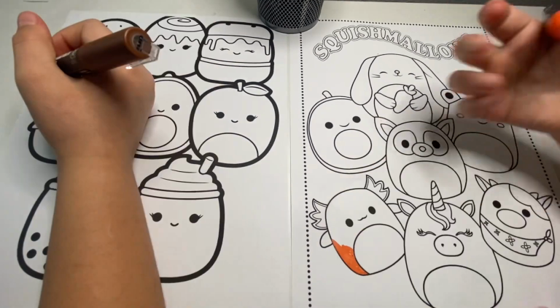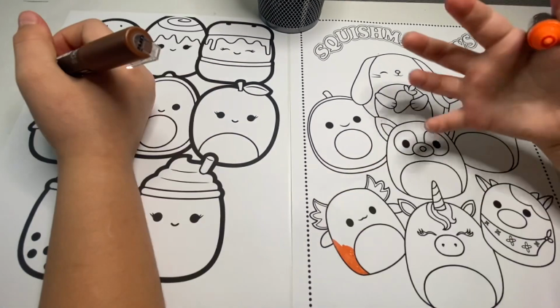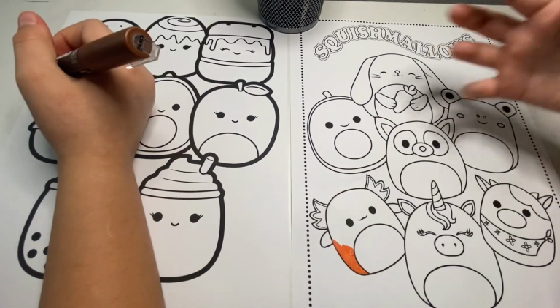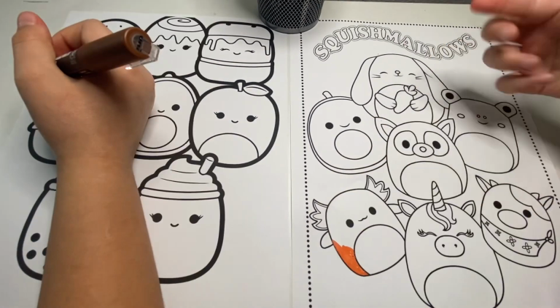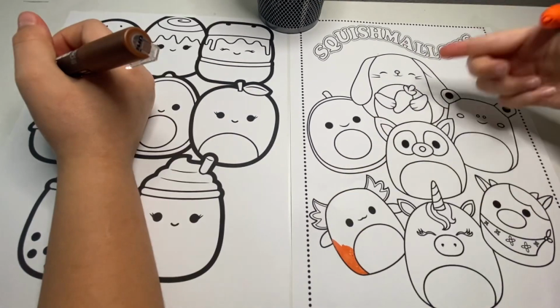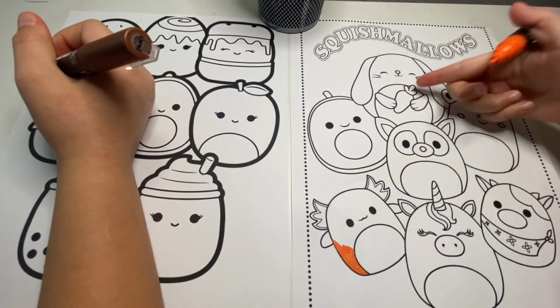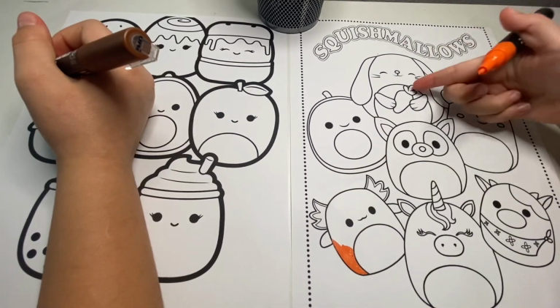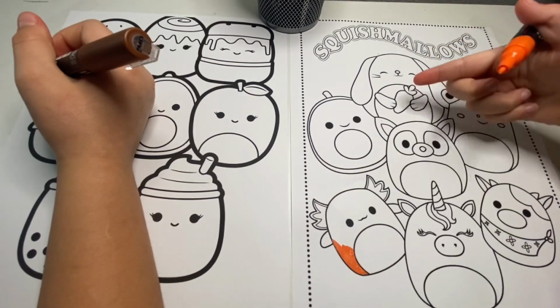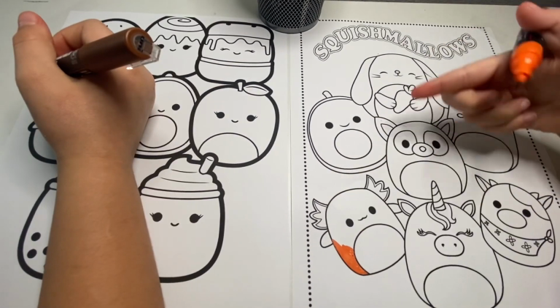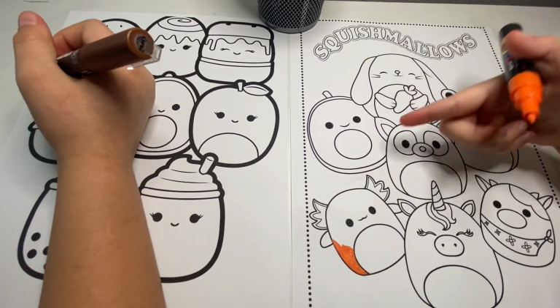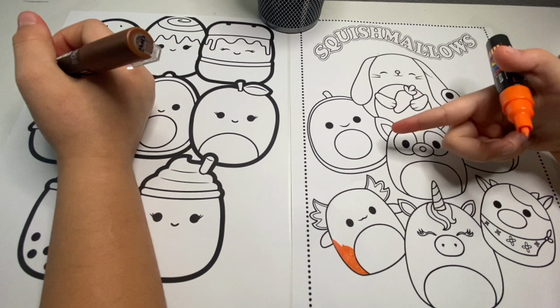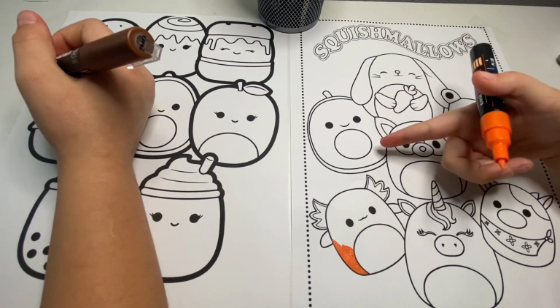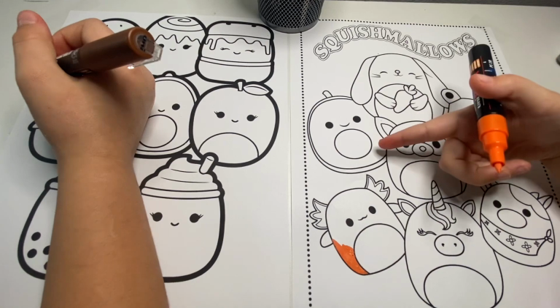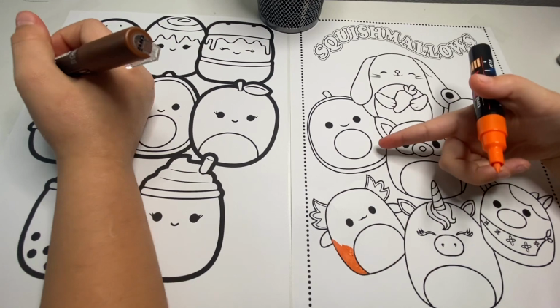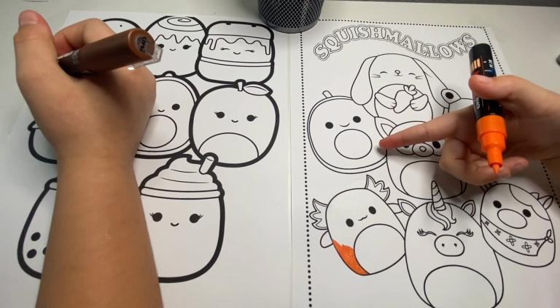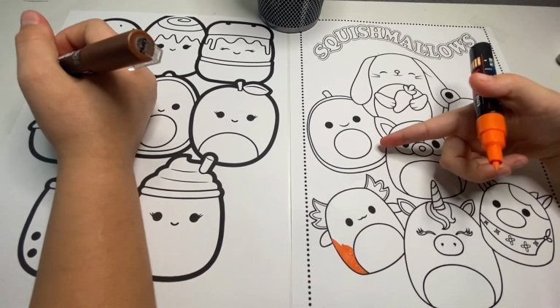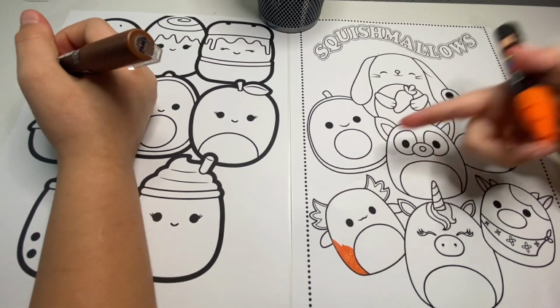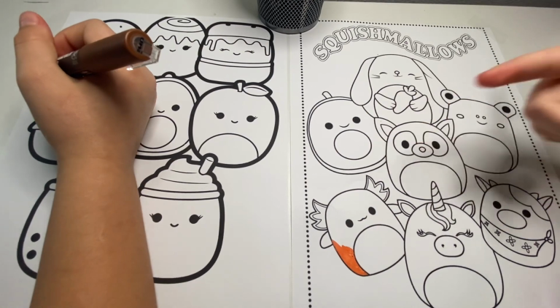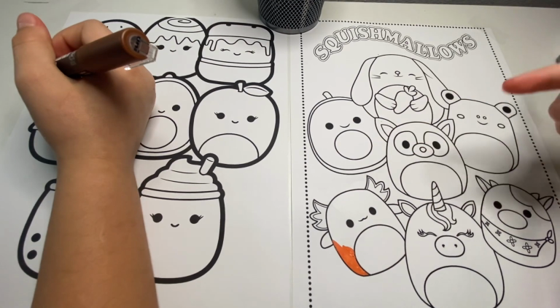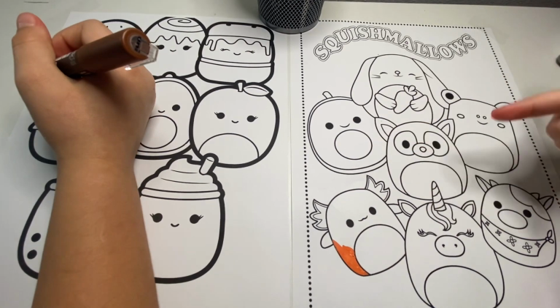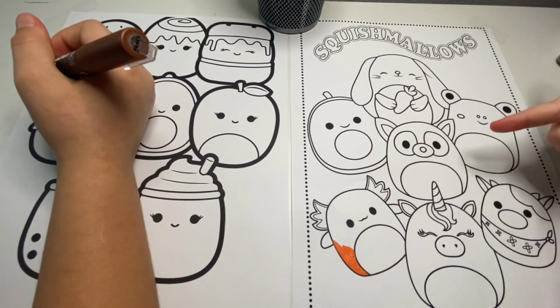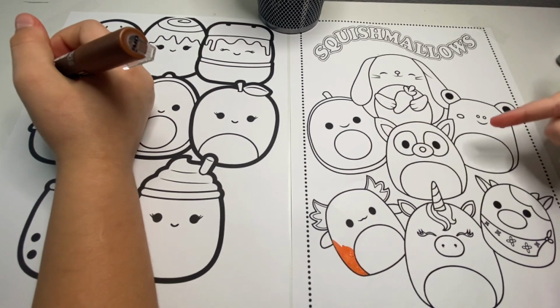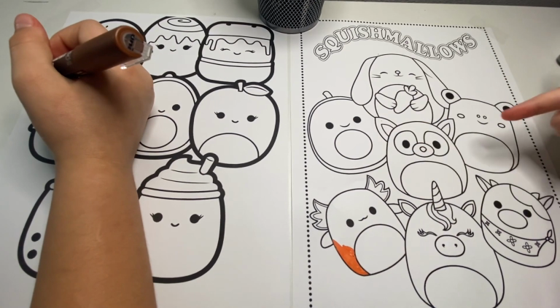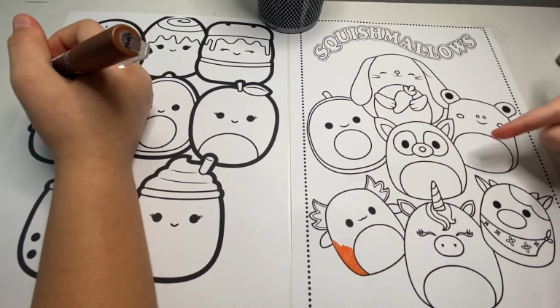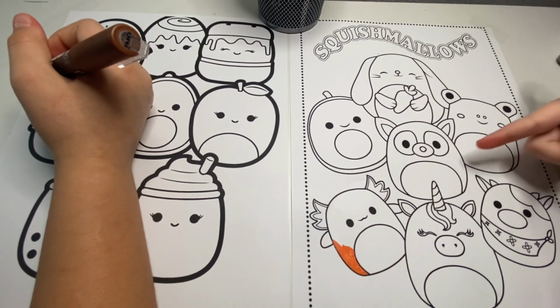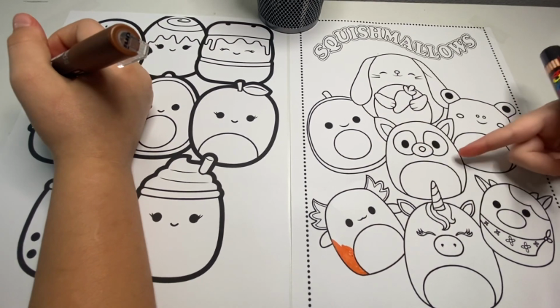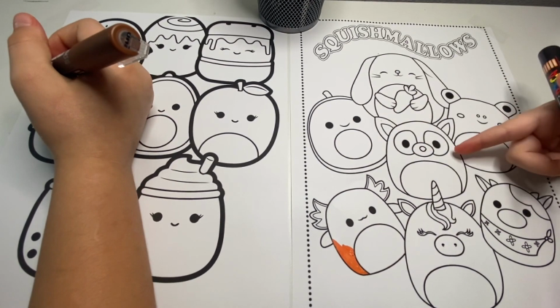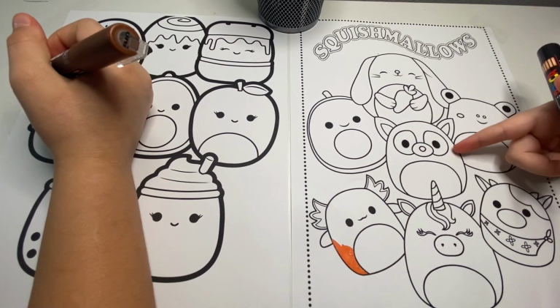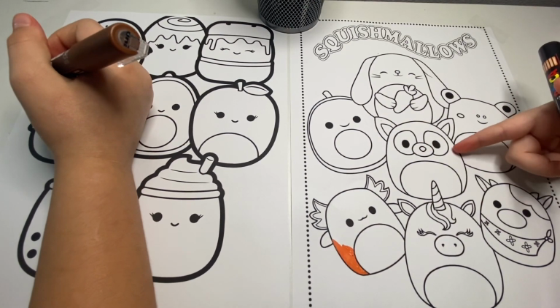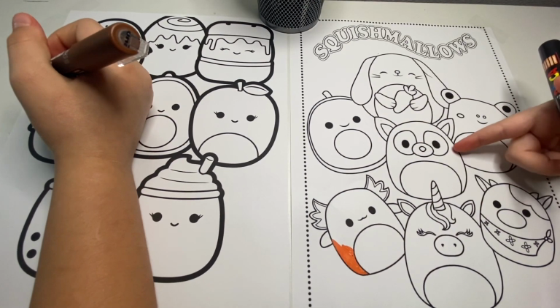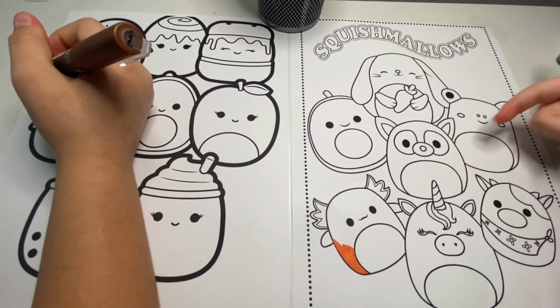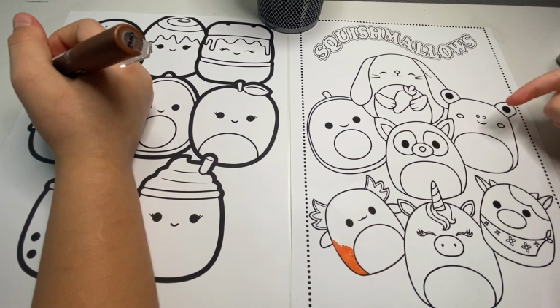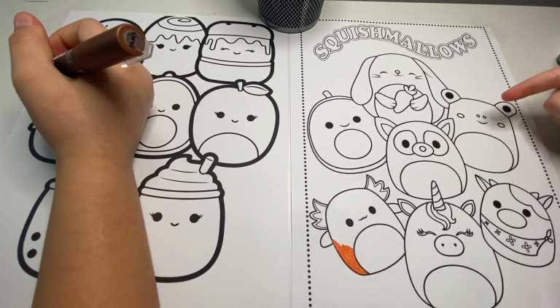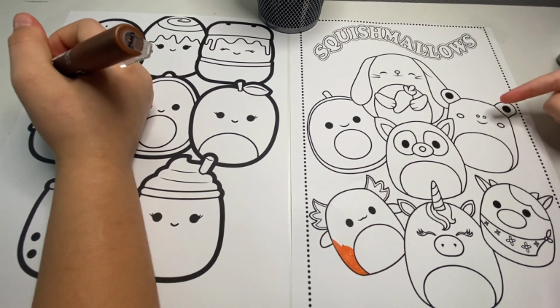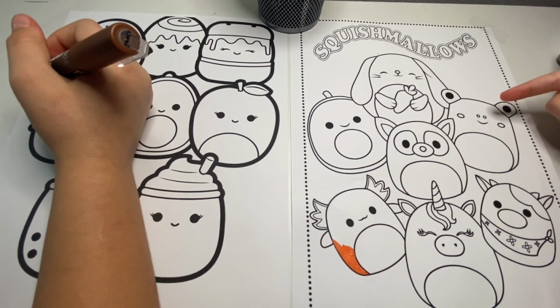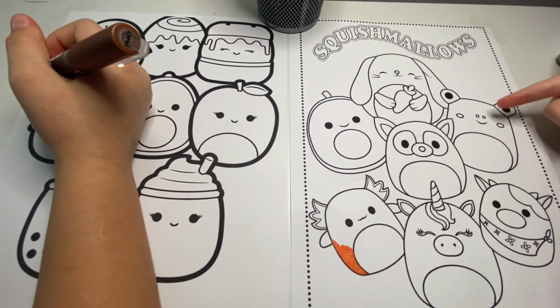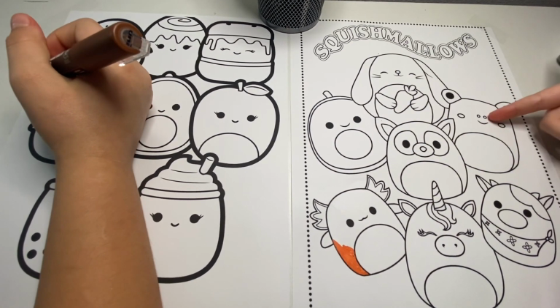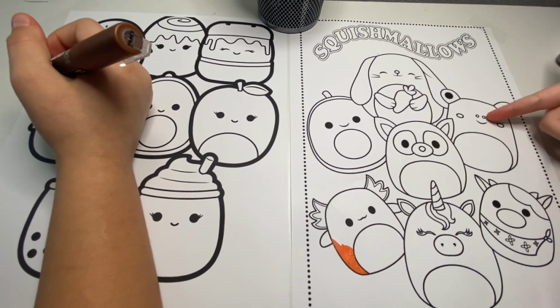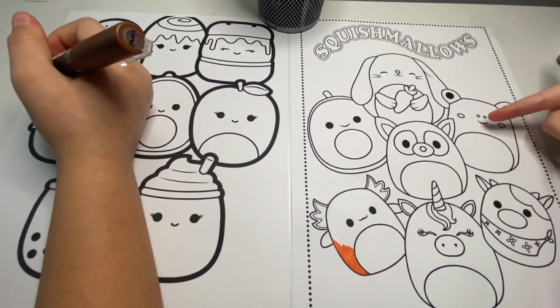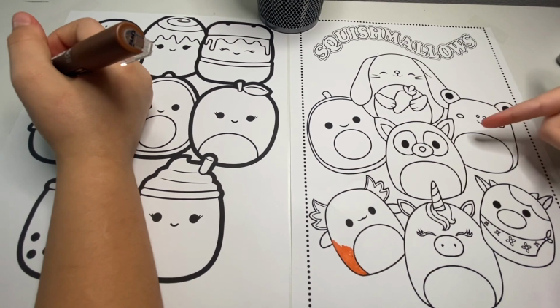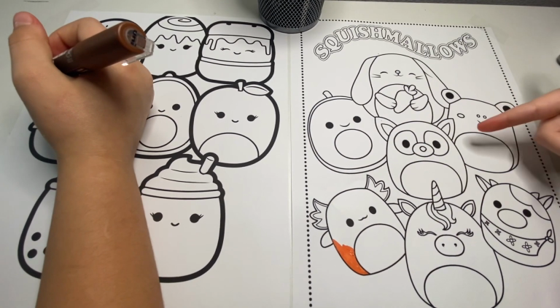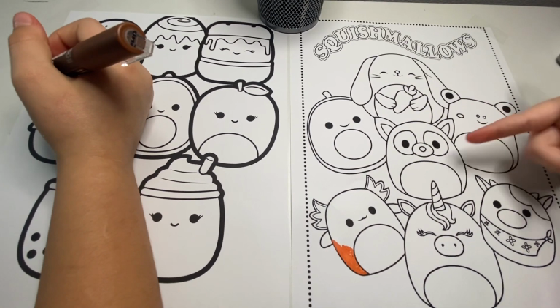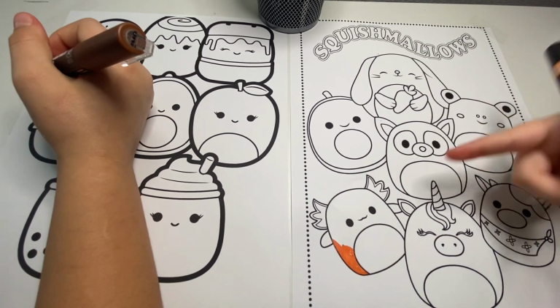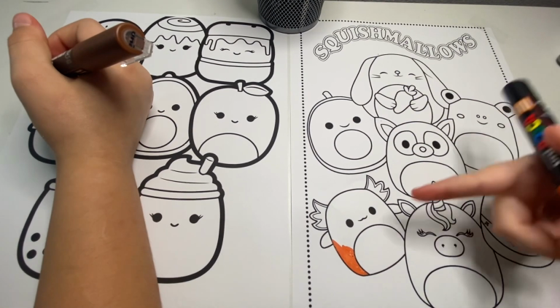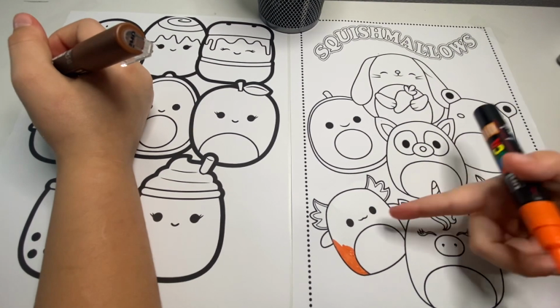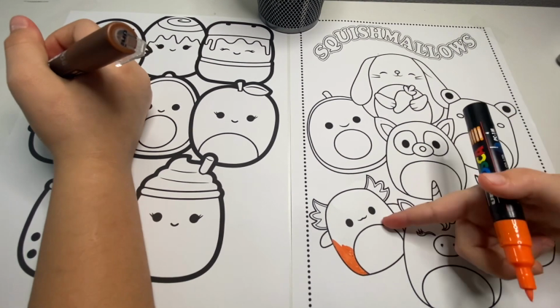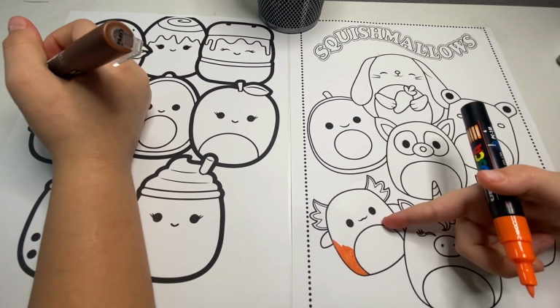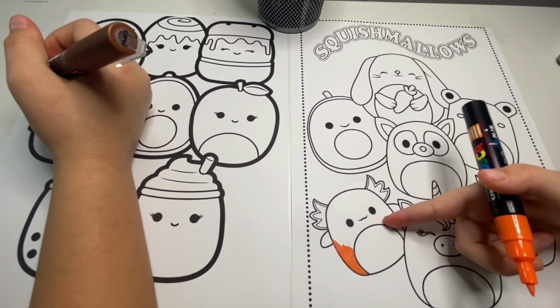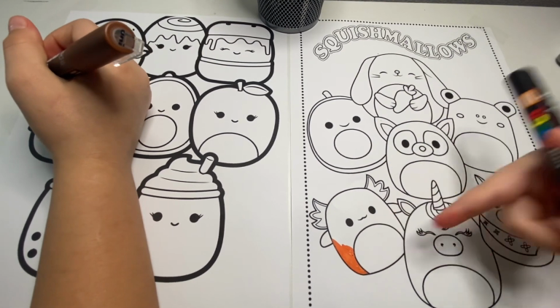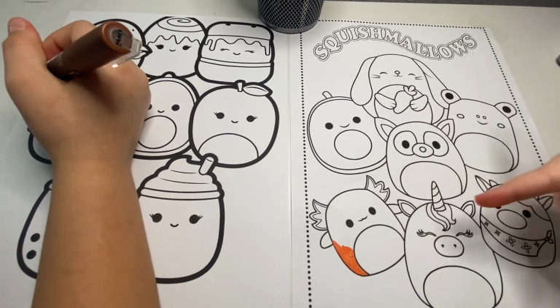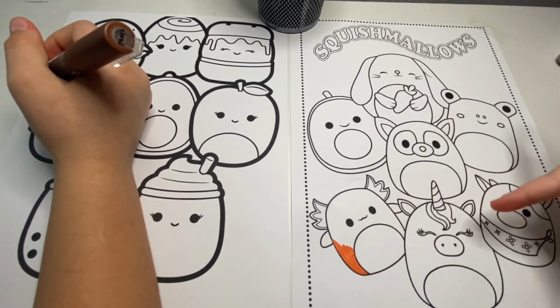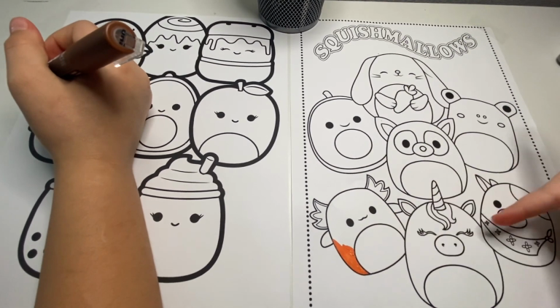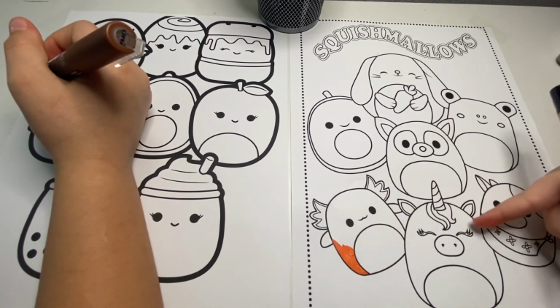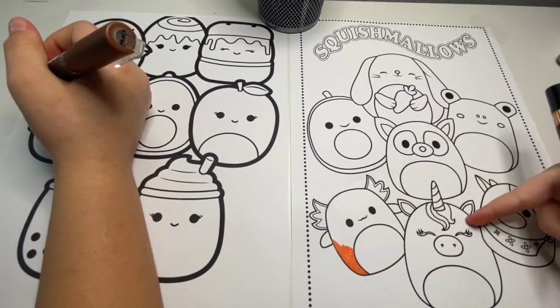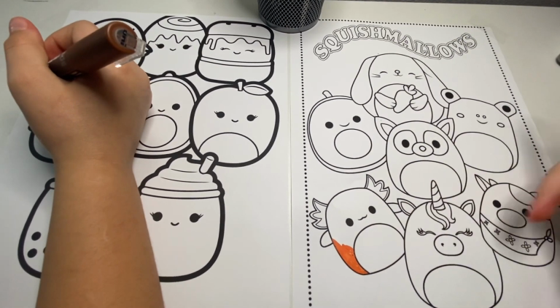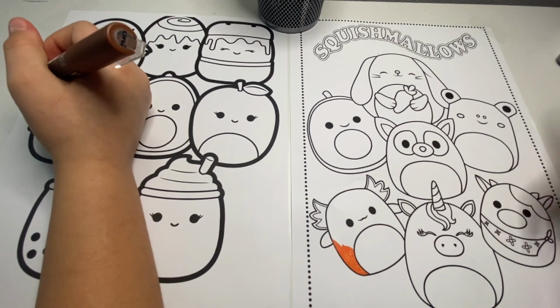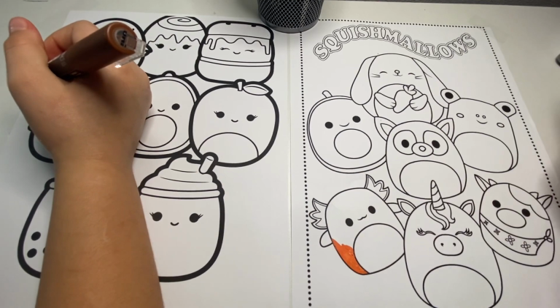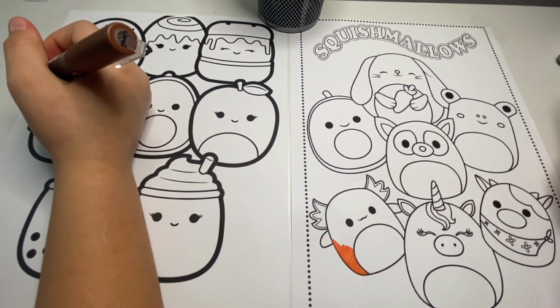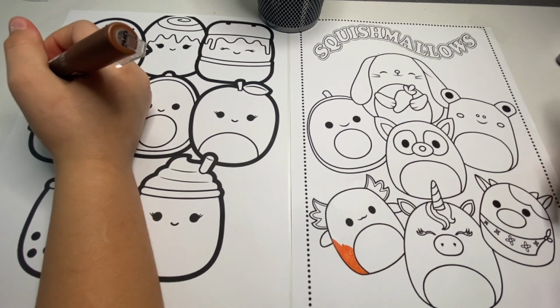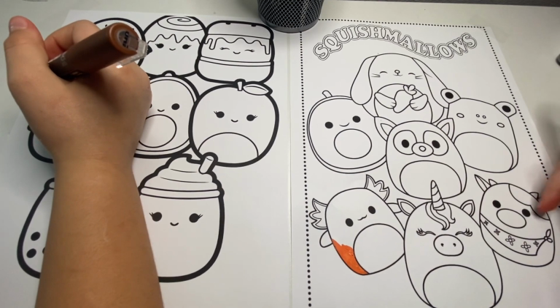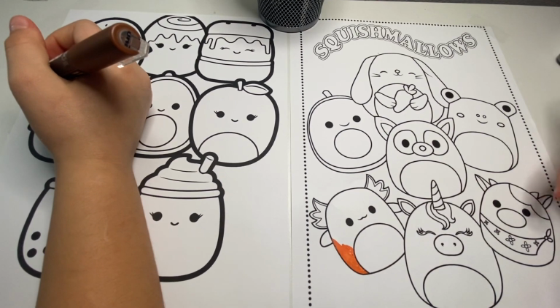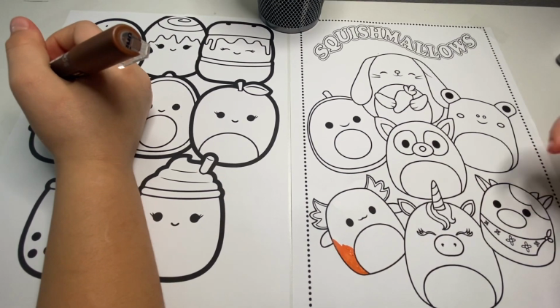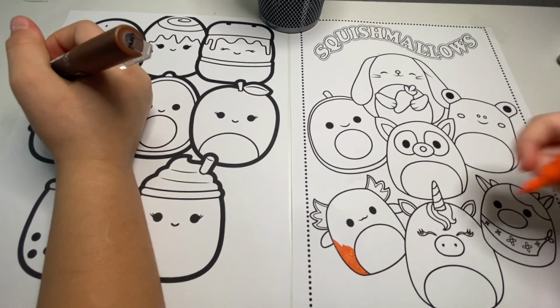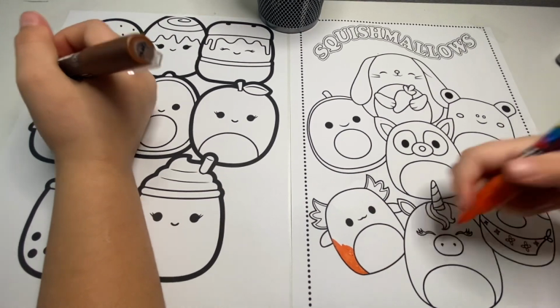A bunny, avocado, a fox, a frog, a fox, a beetle, a unicorn, and a cow.